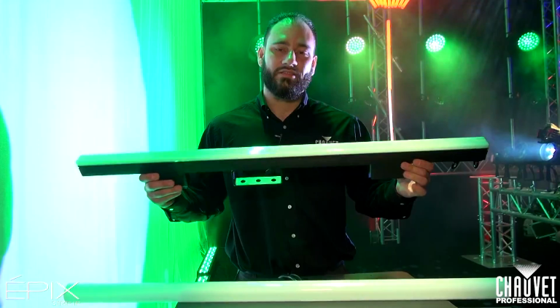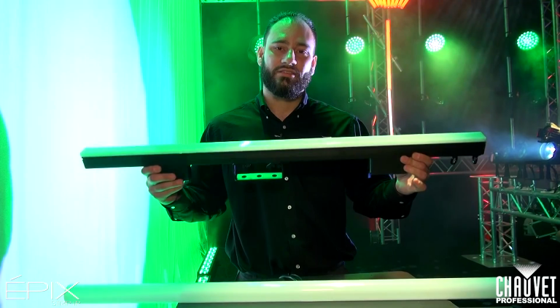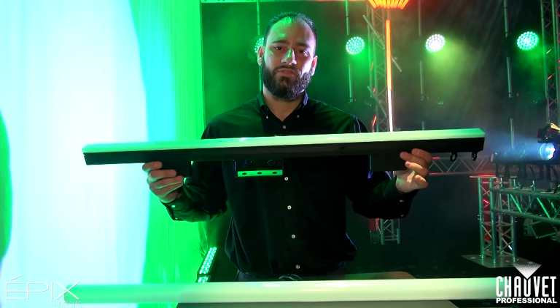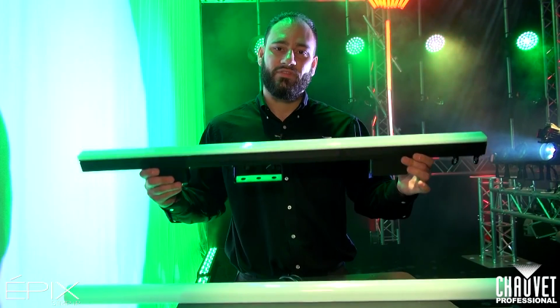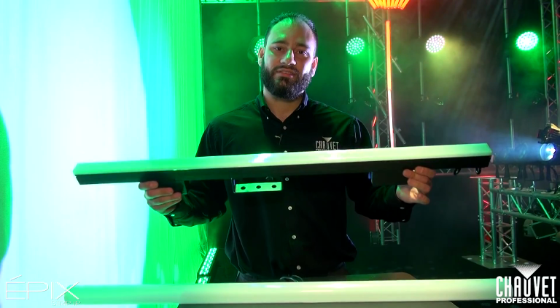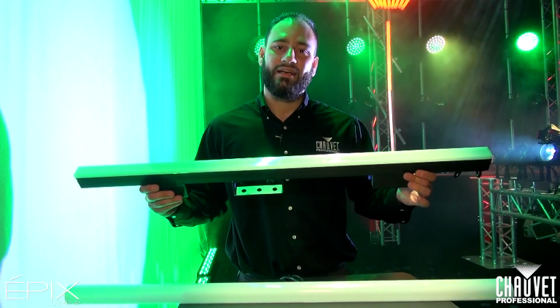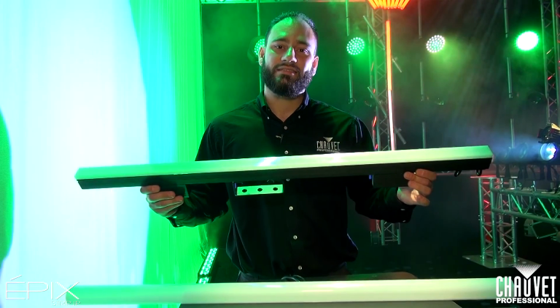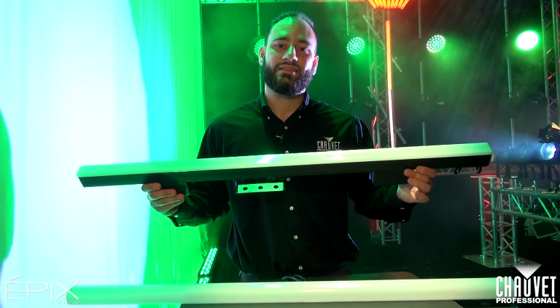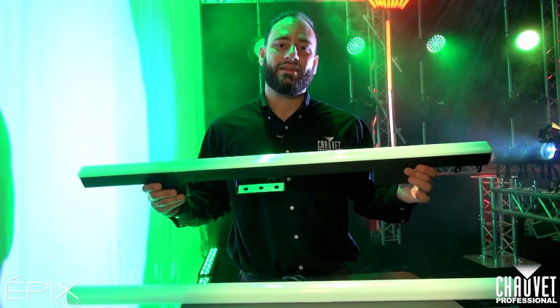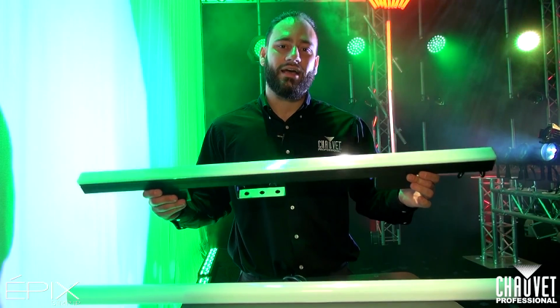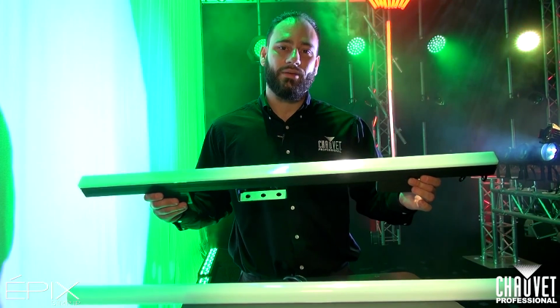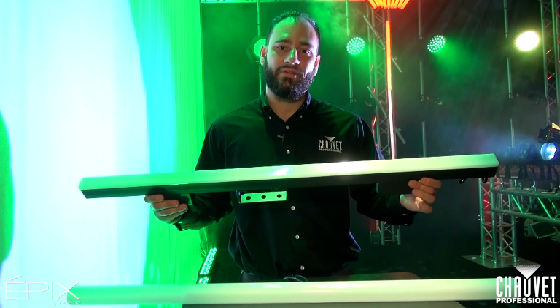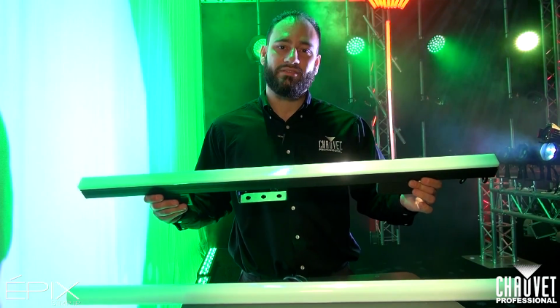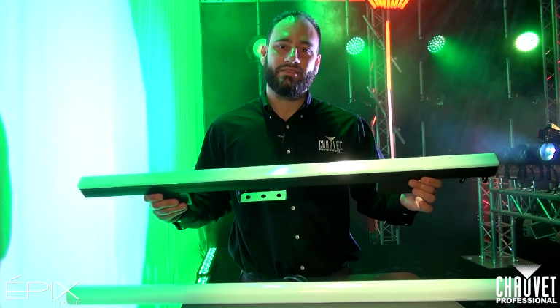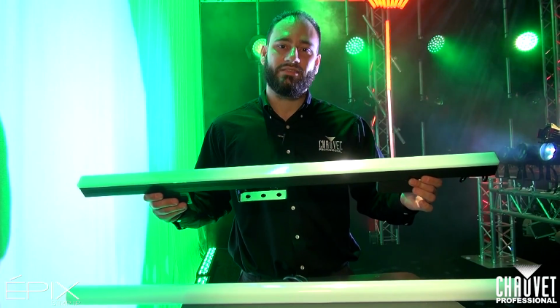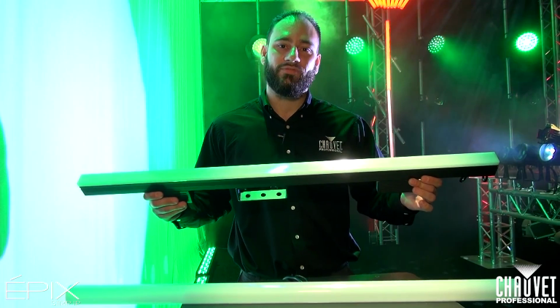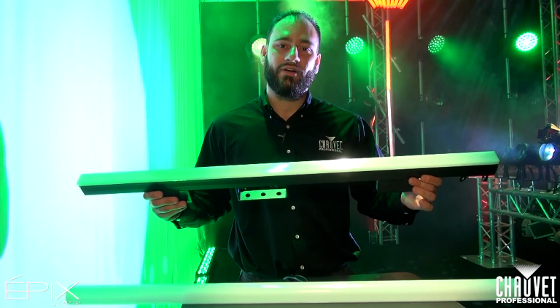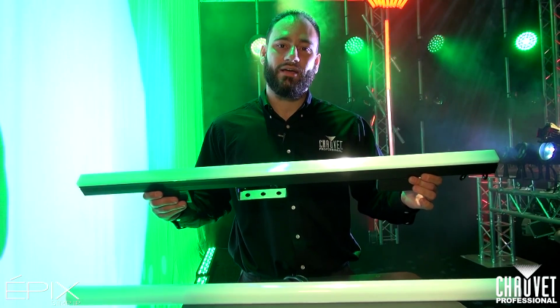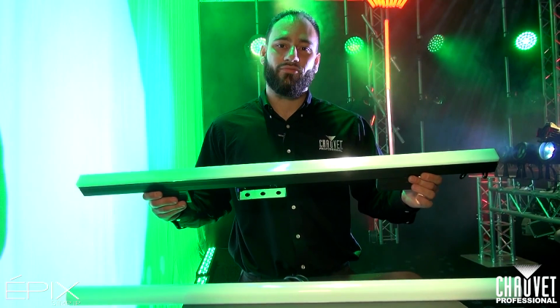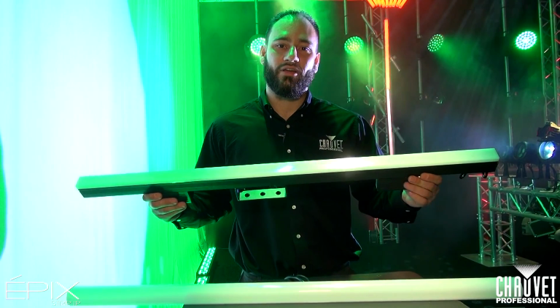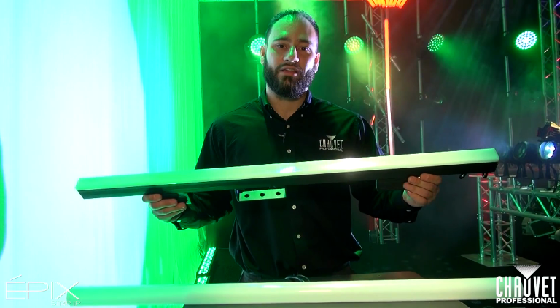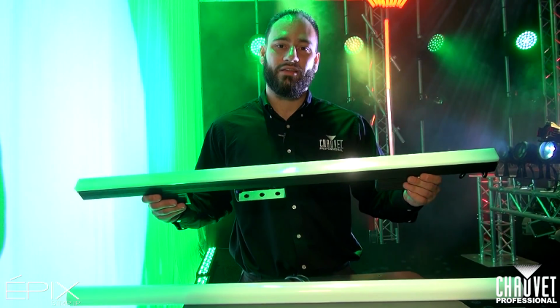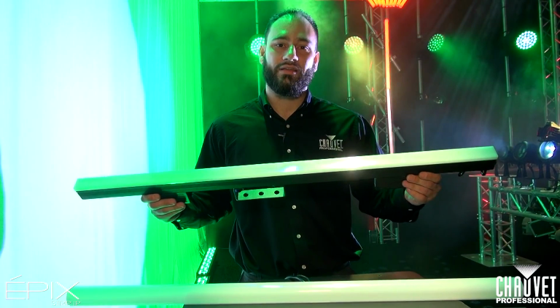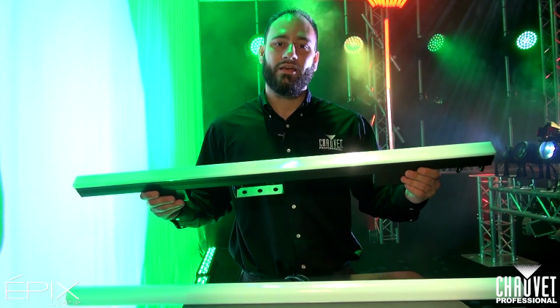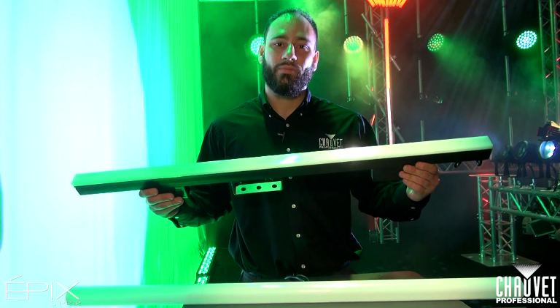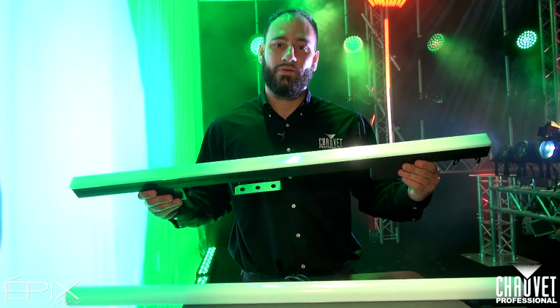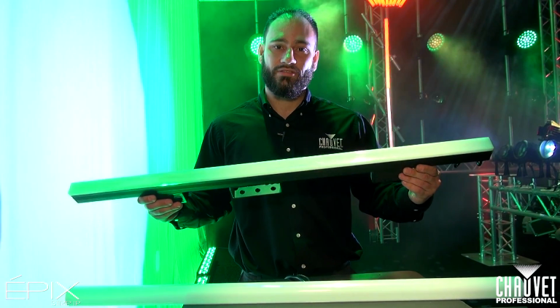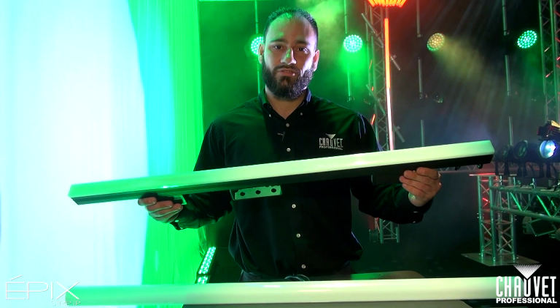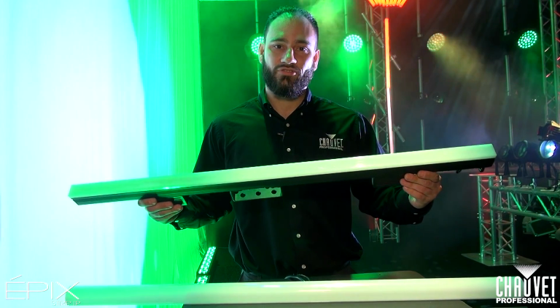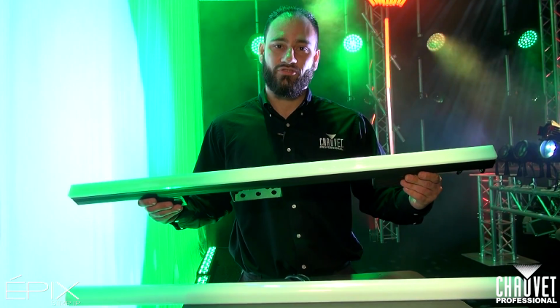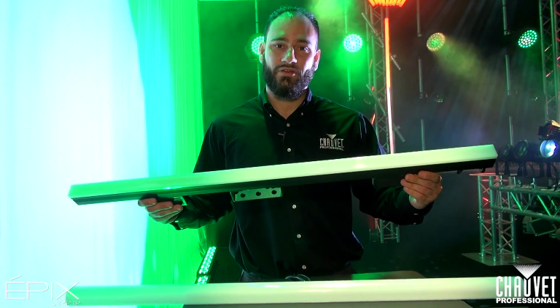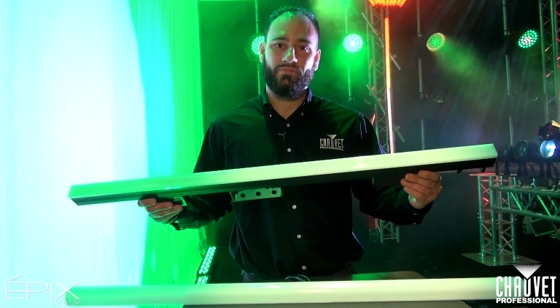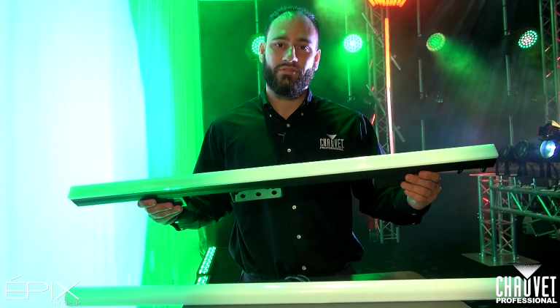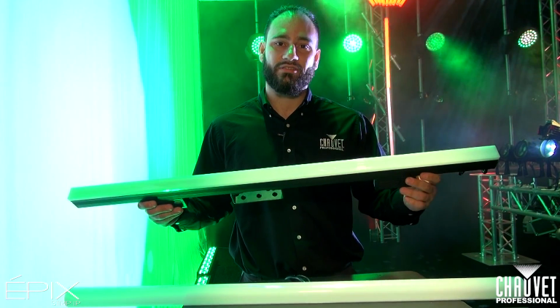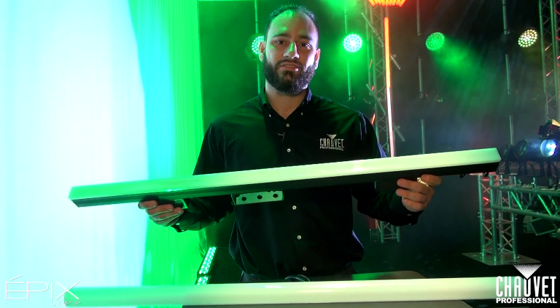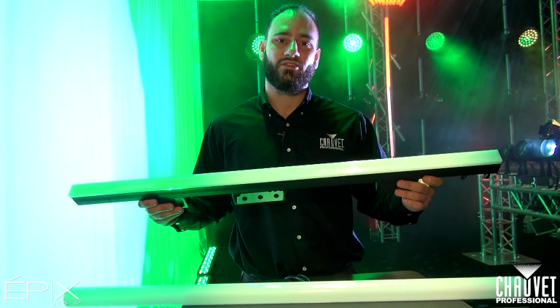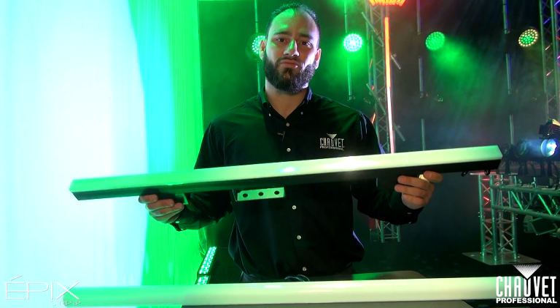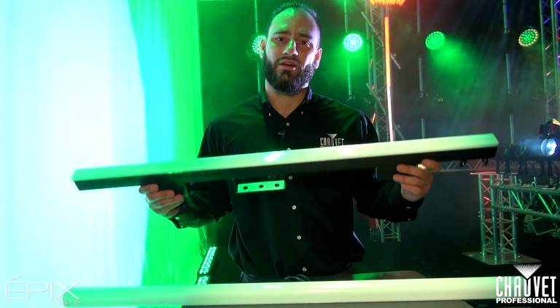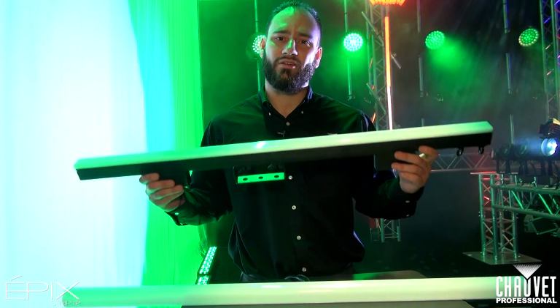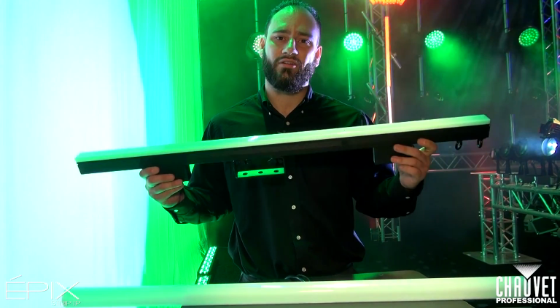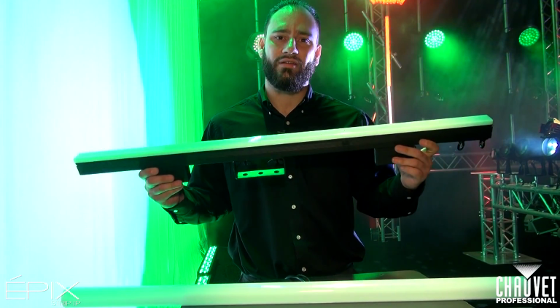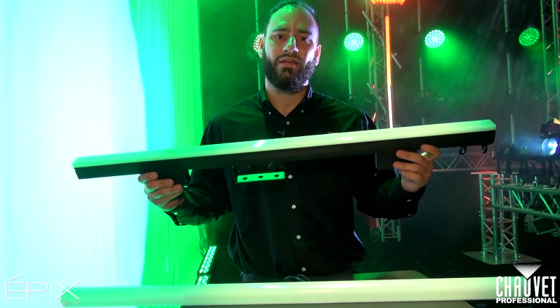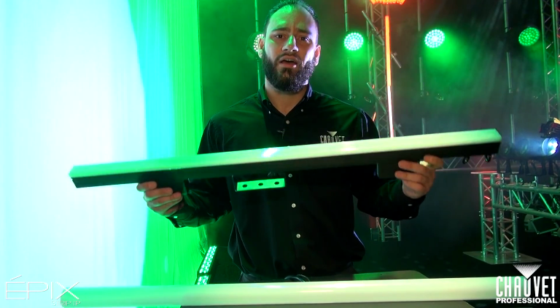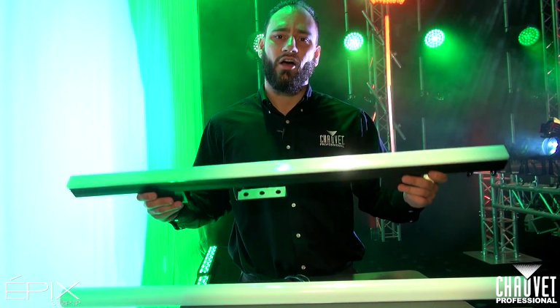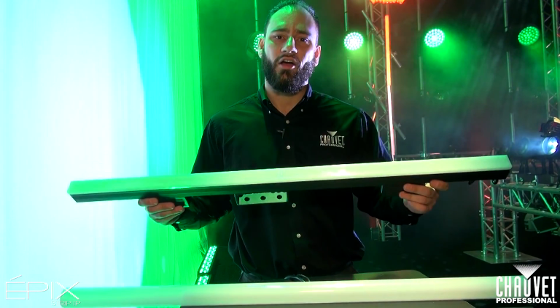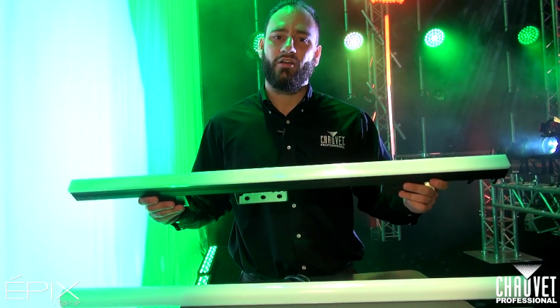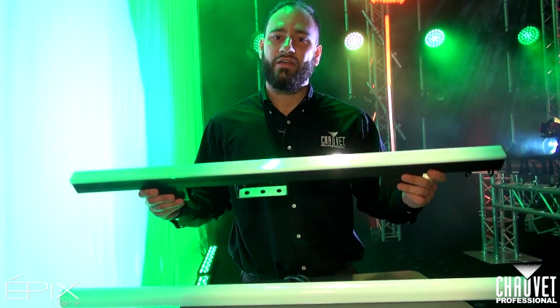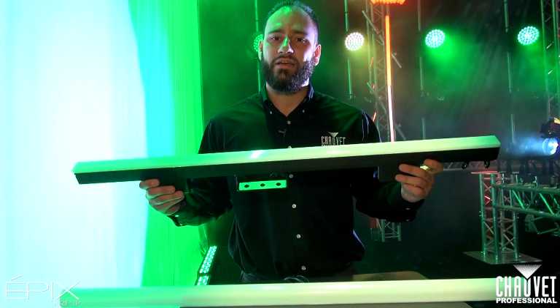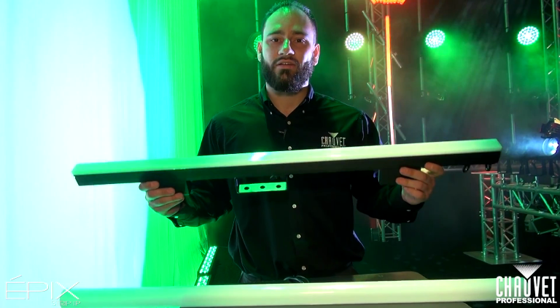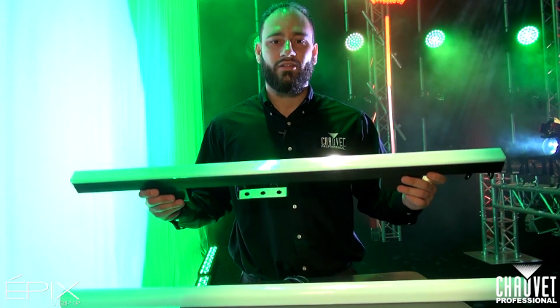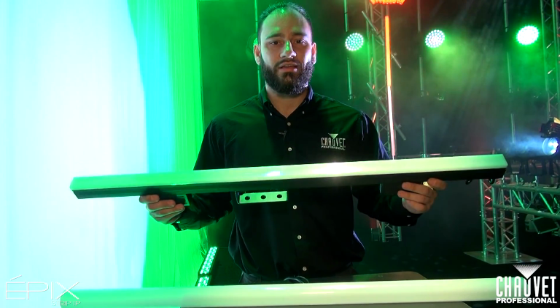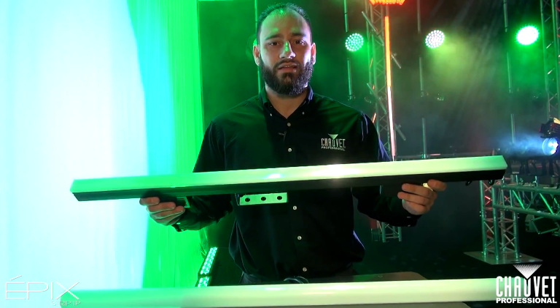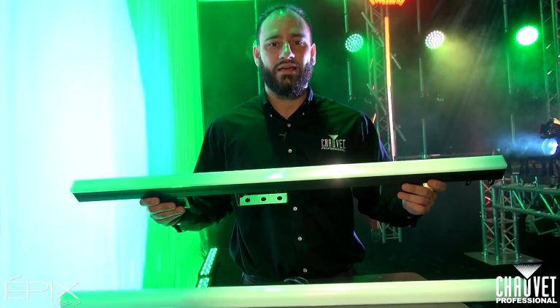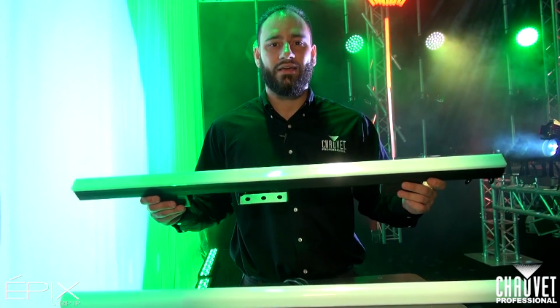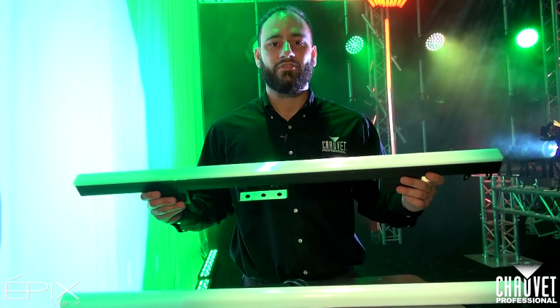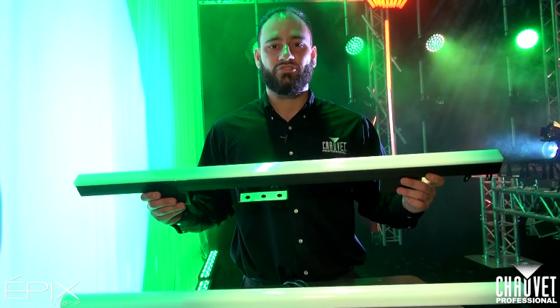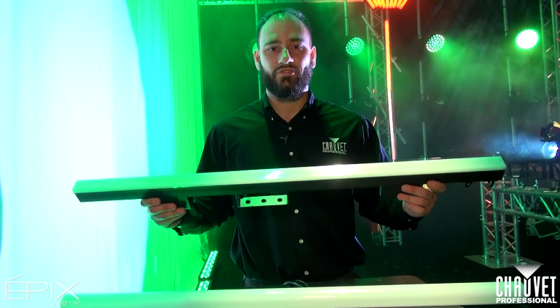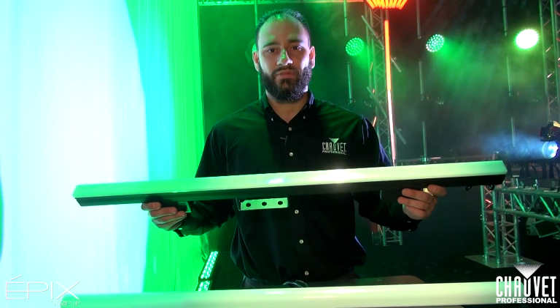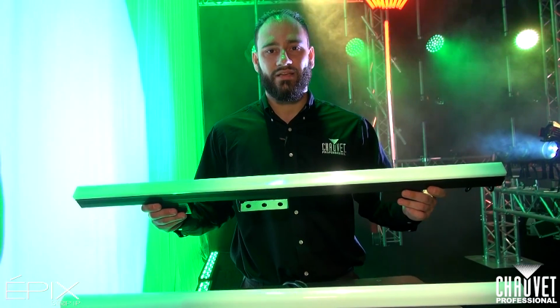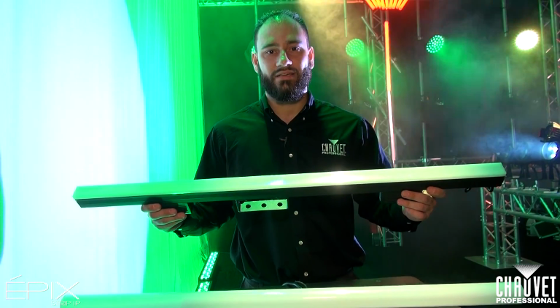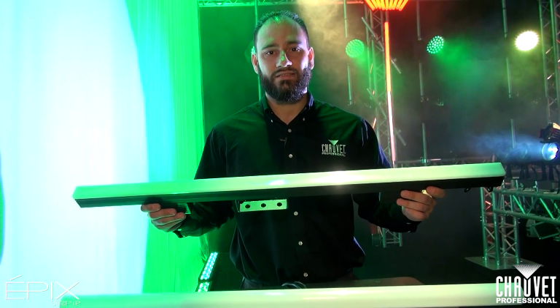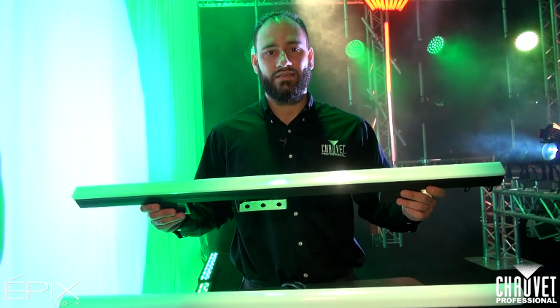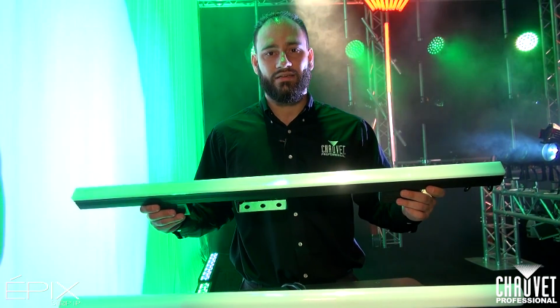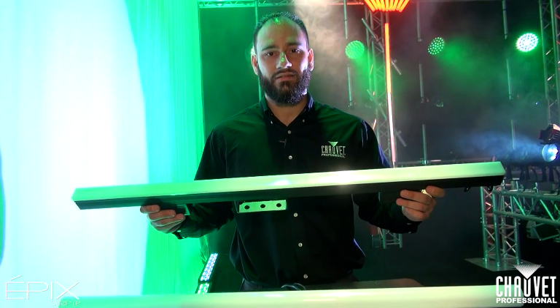This is a fantastic IP65-rated pixel strip. It's going to run on Artnet, Klingnet, or Streaming ACN.